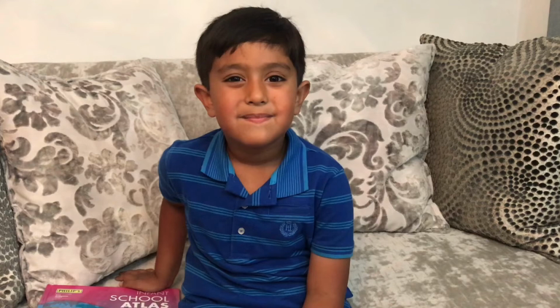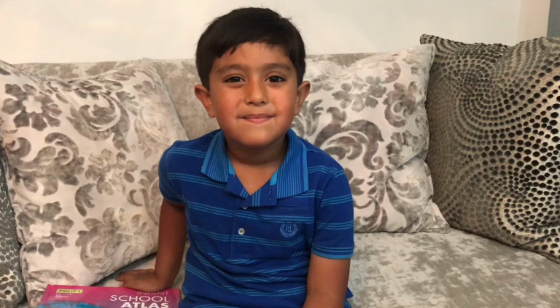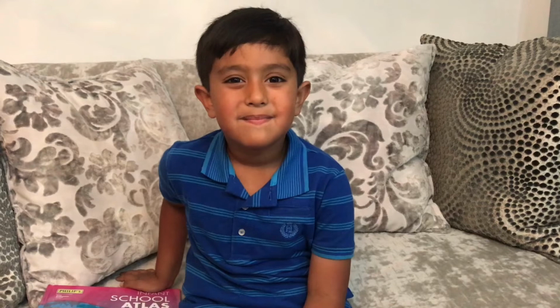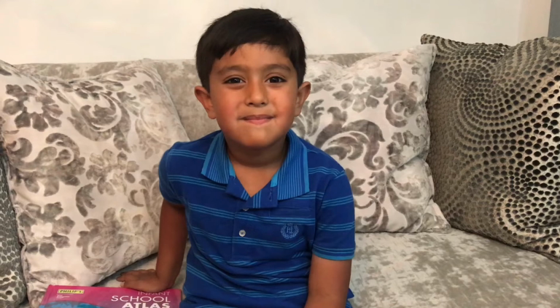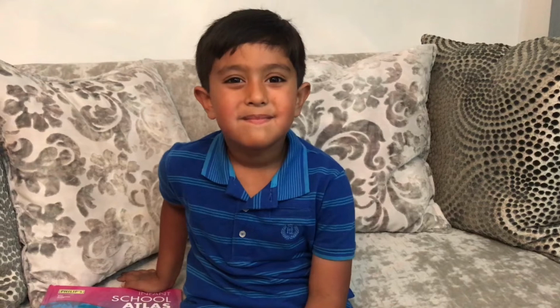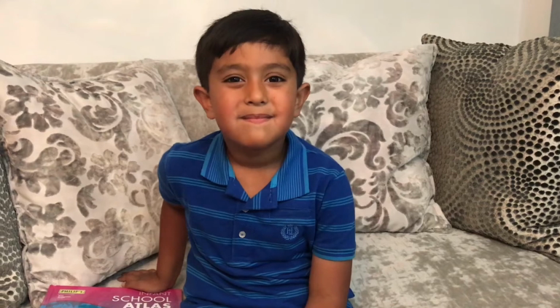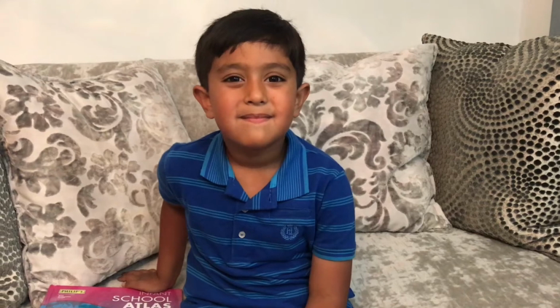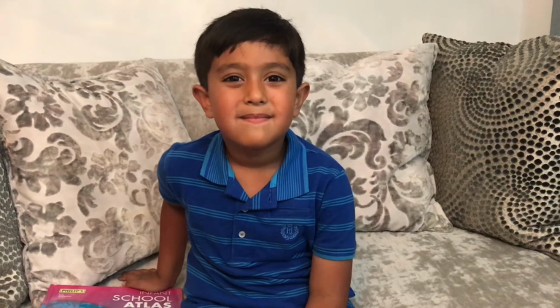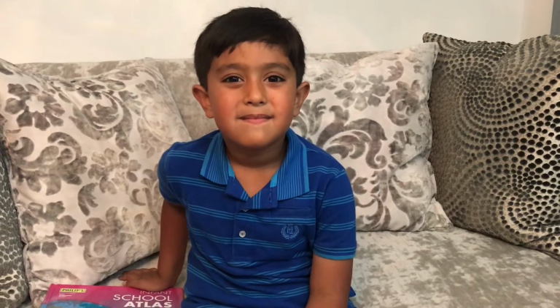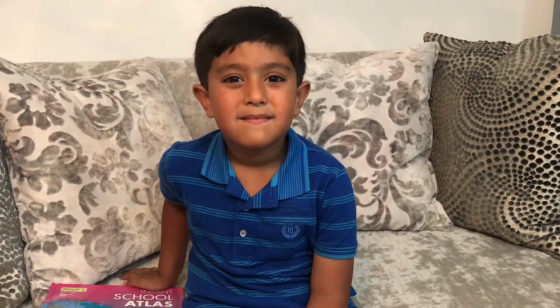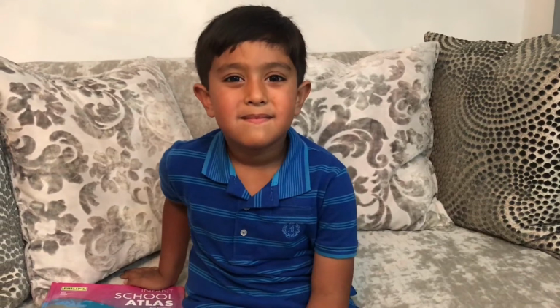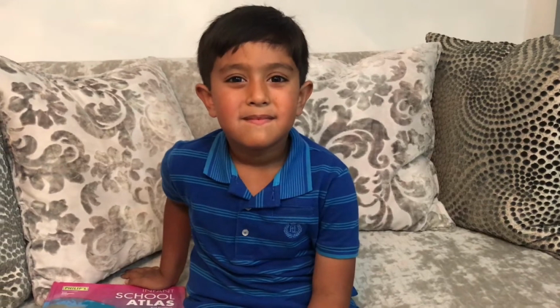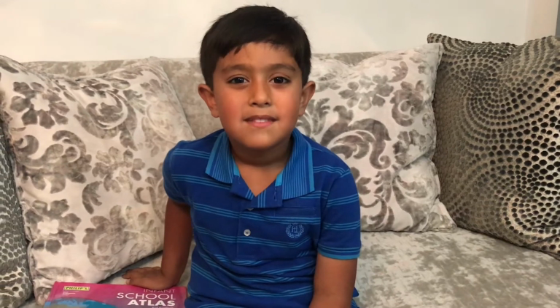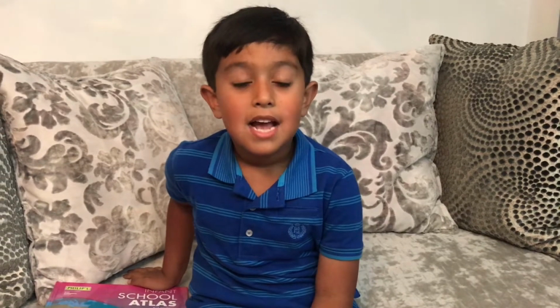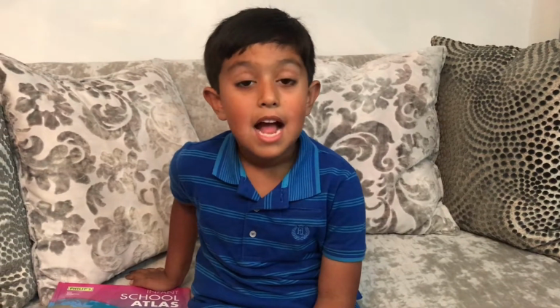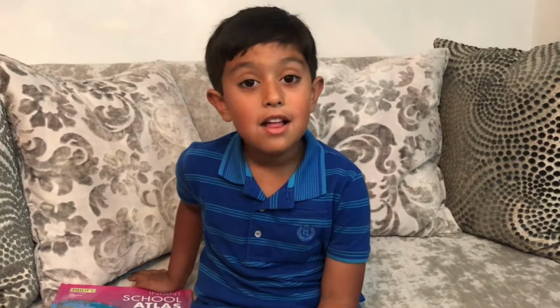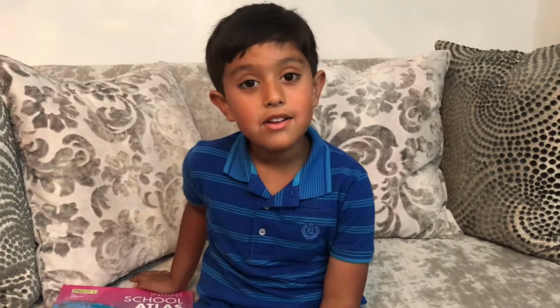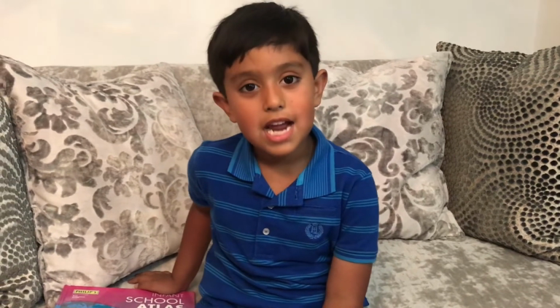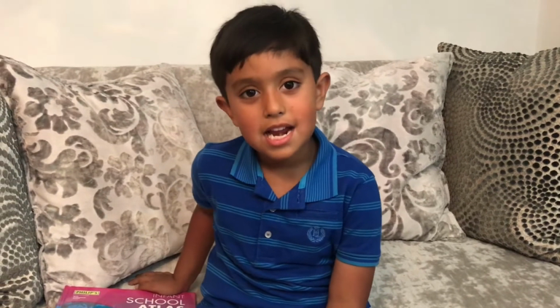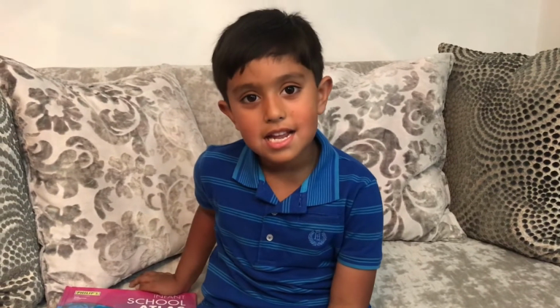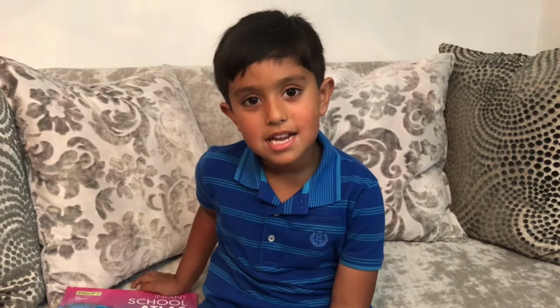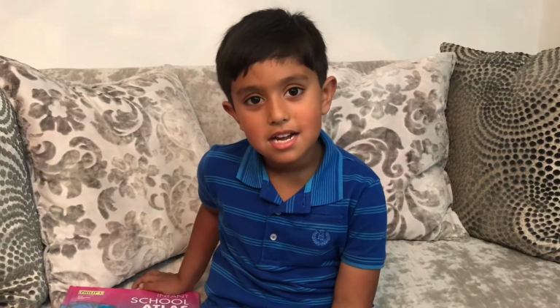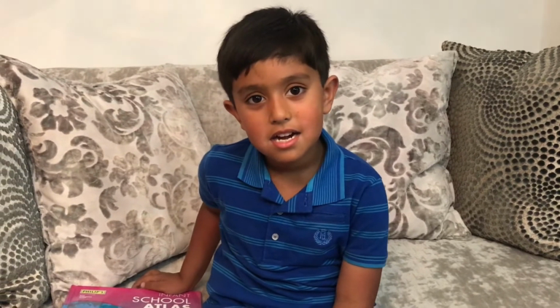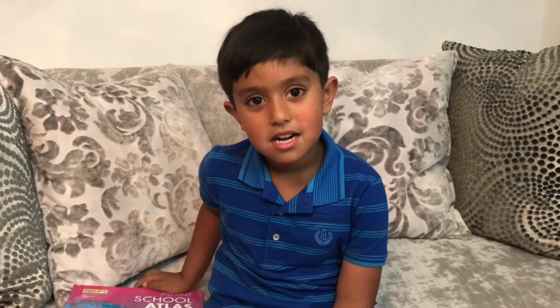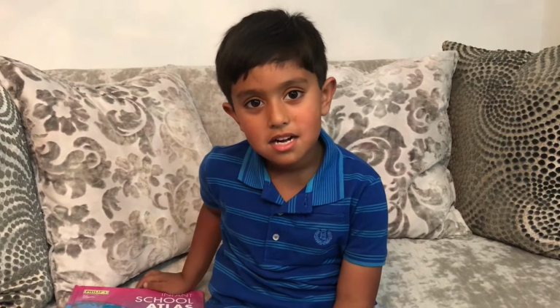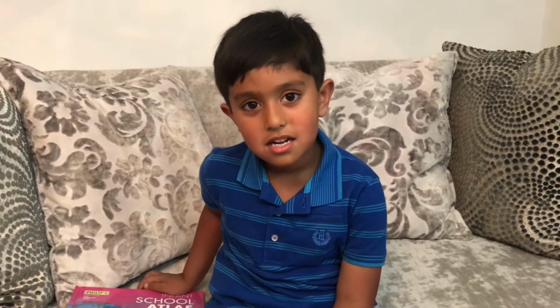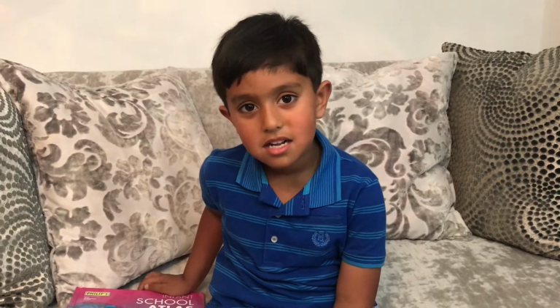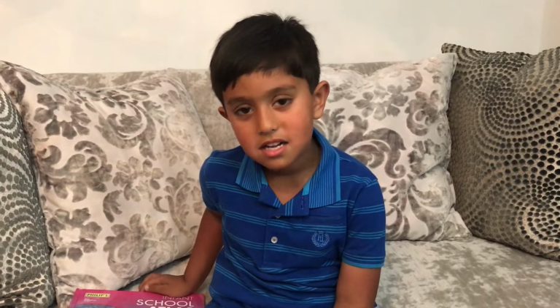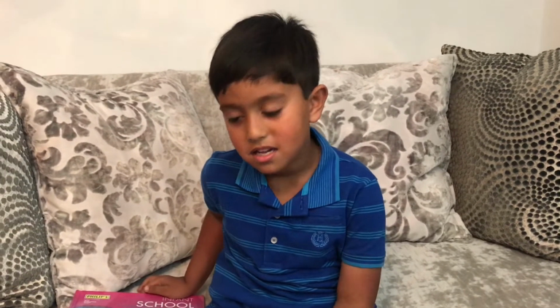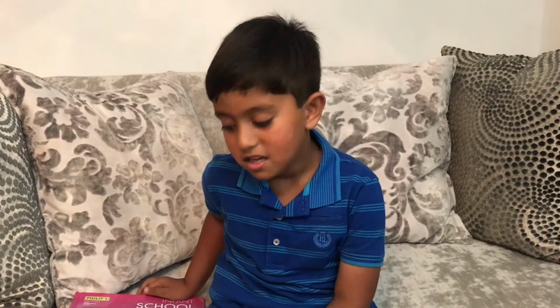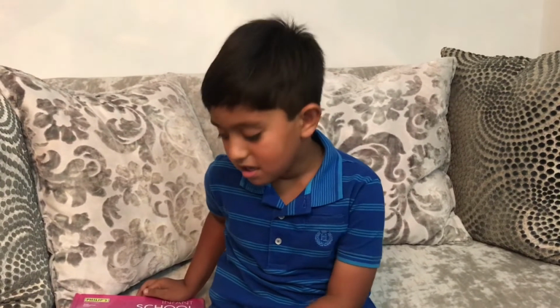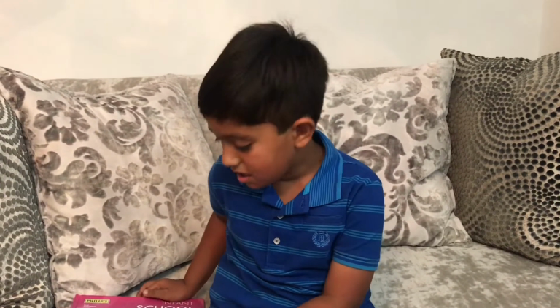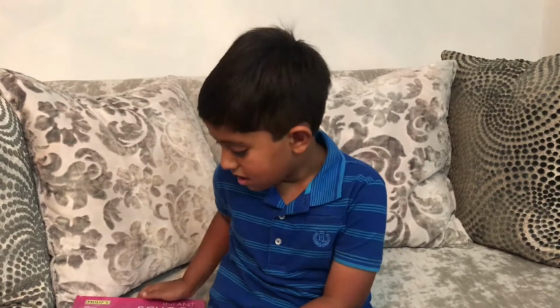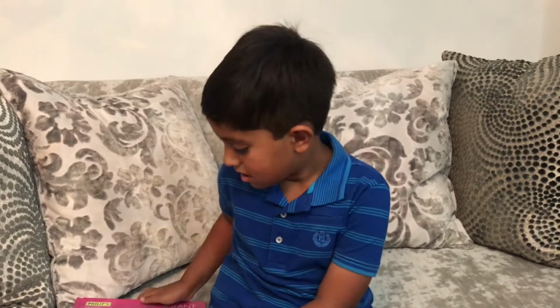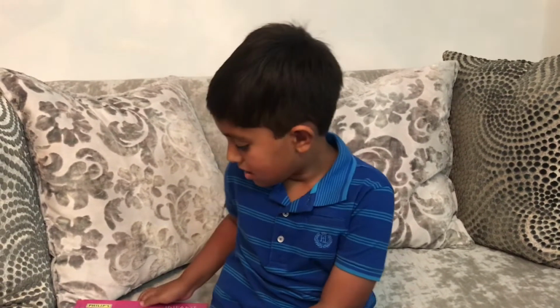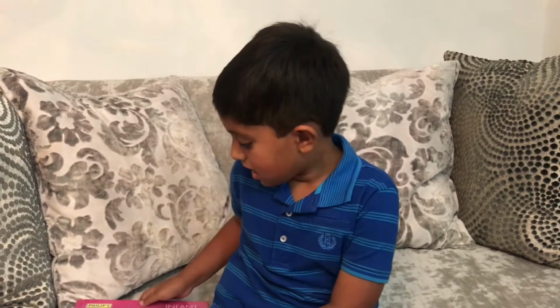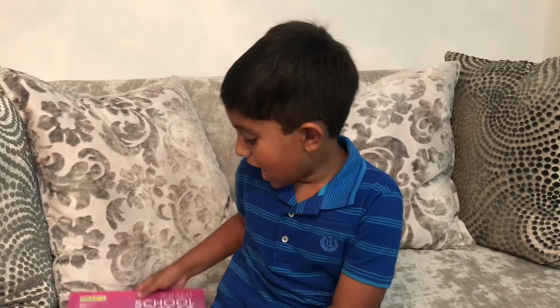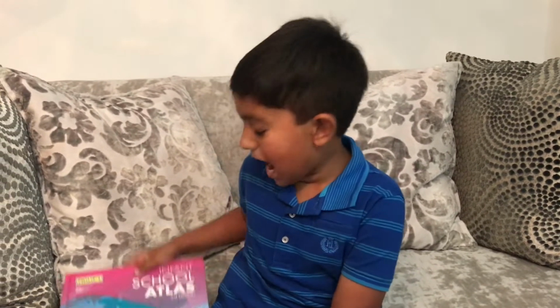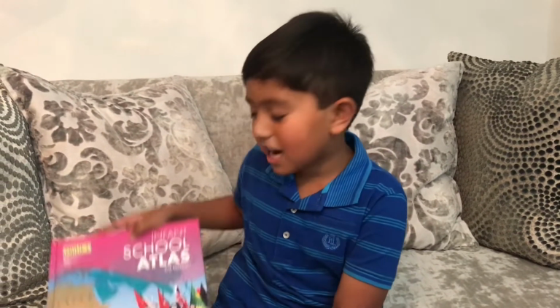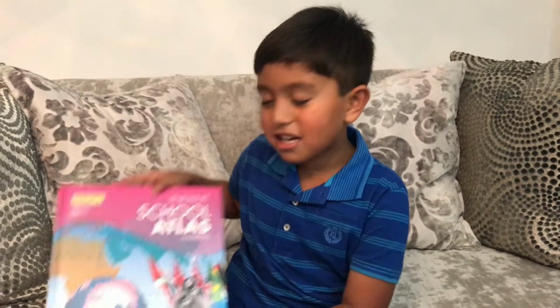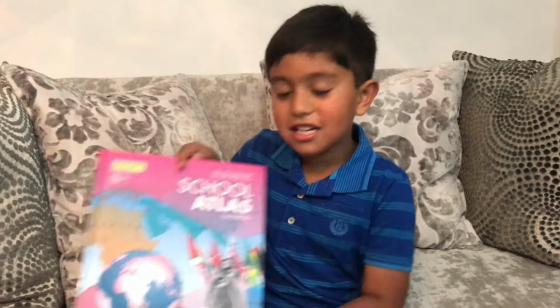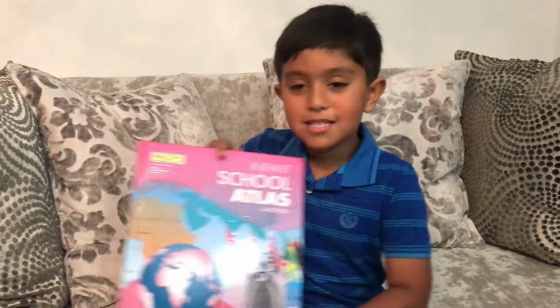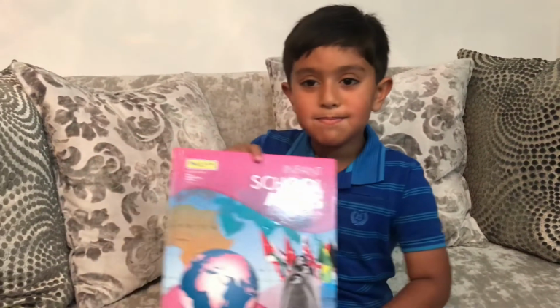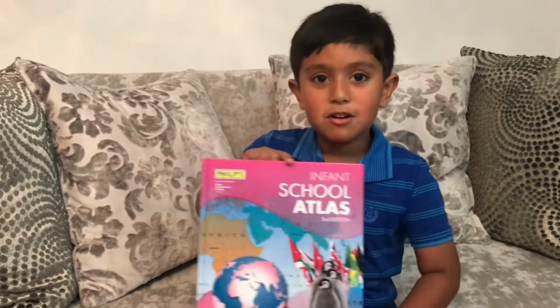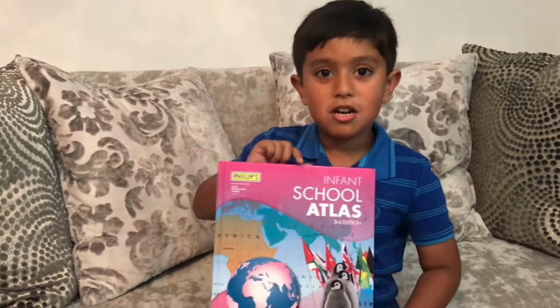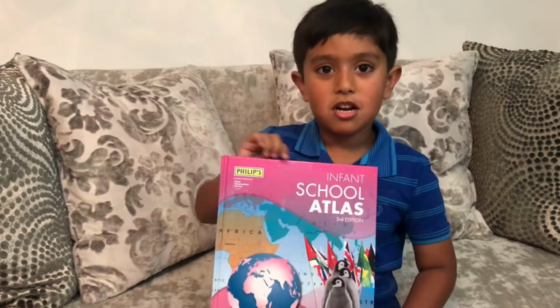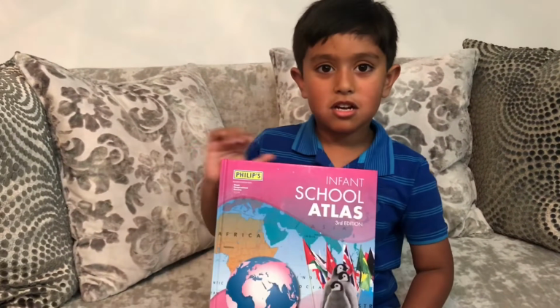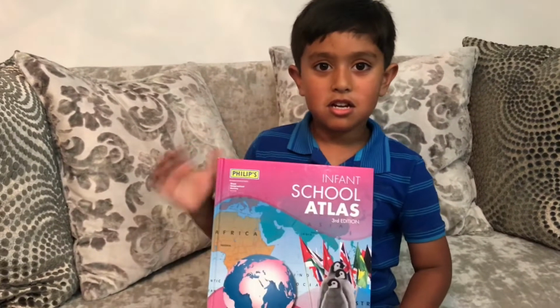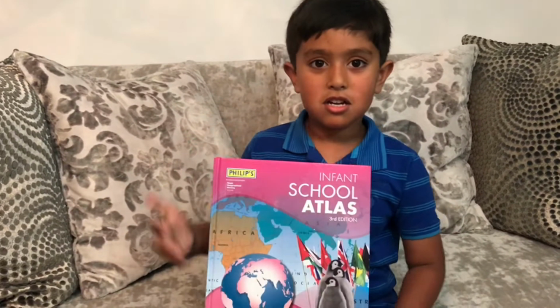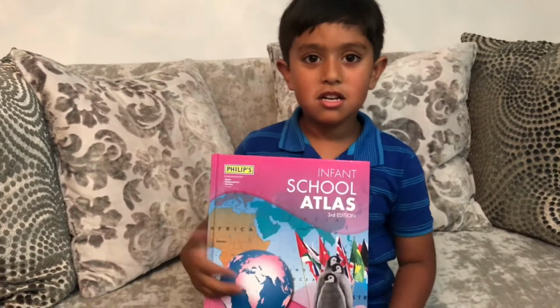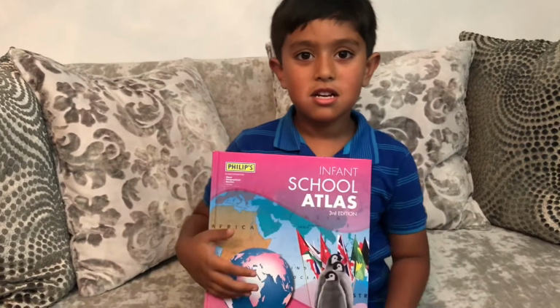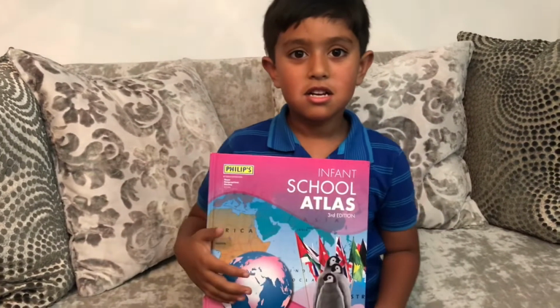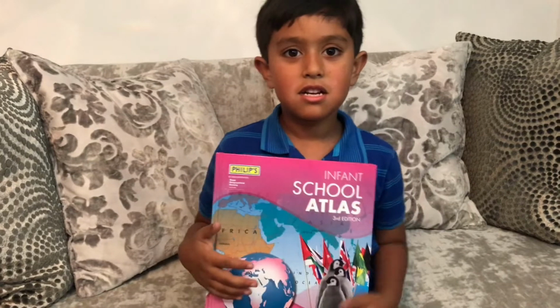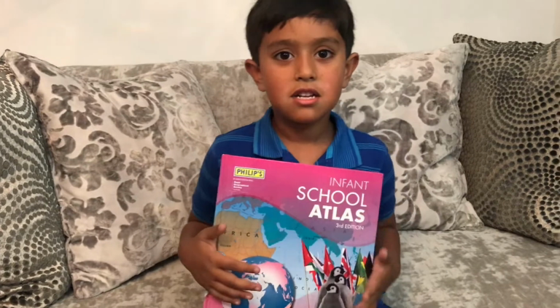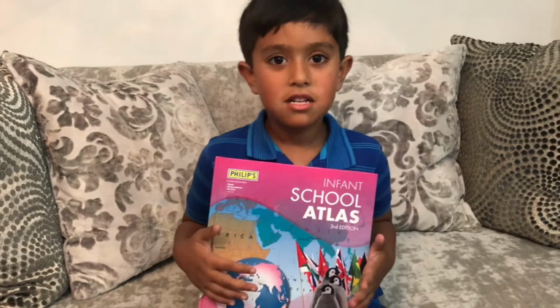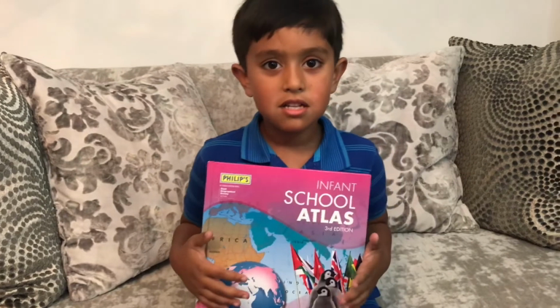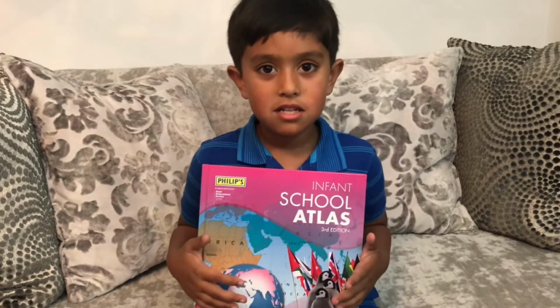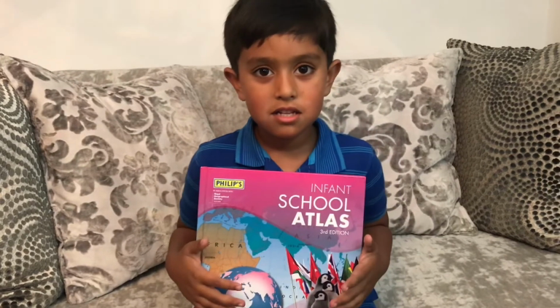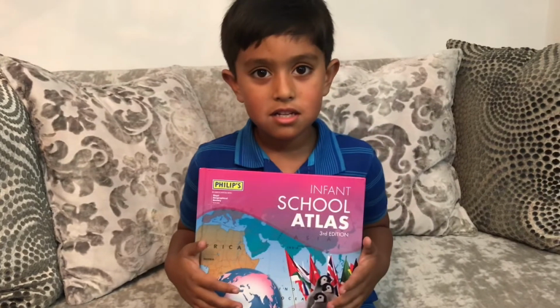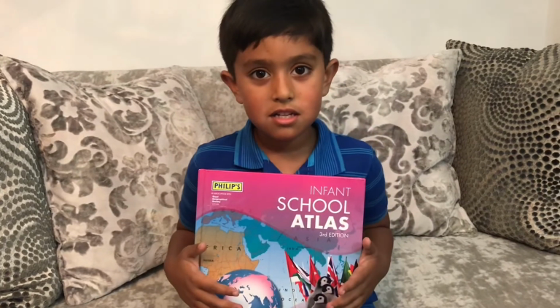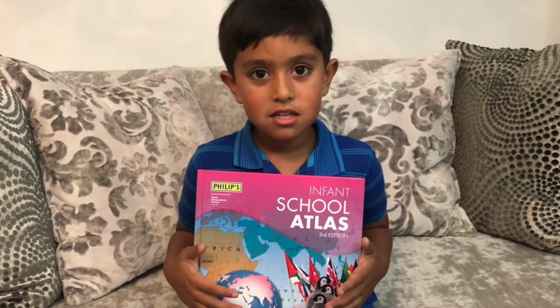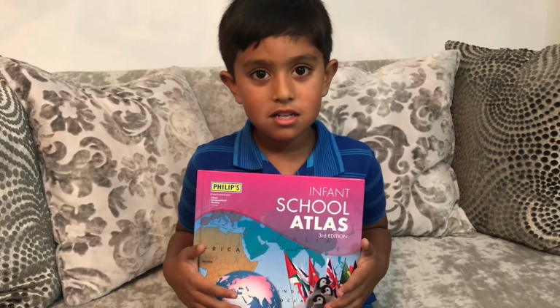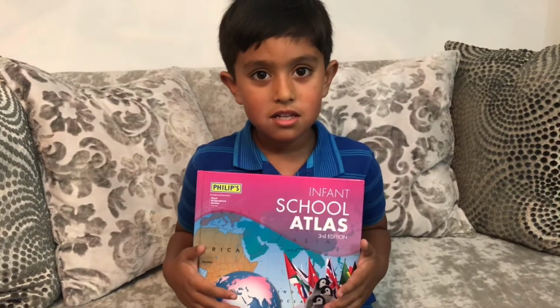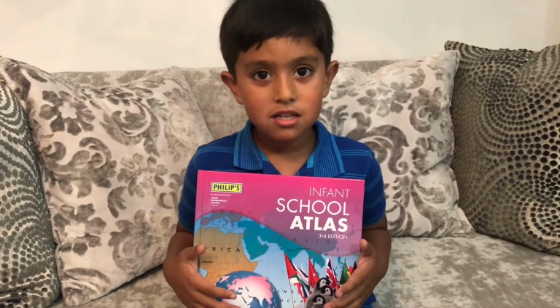Hello Zion! Hey Daddy! What are you going to do today? Atlas Book! He's going to show us the Atlas Book!